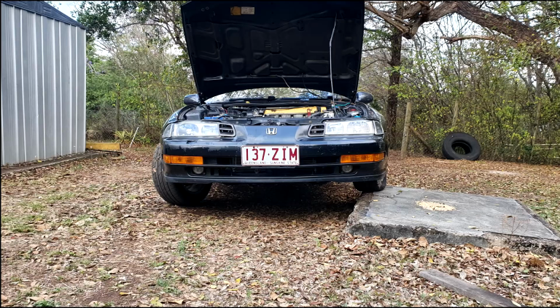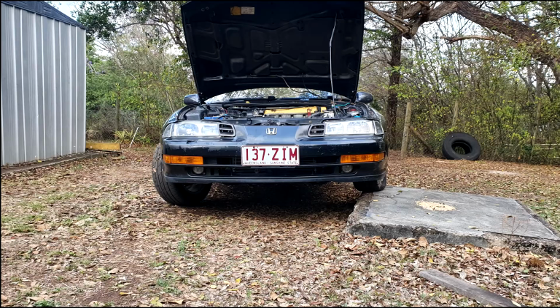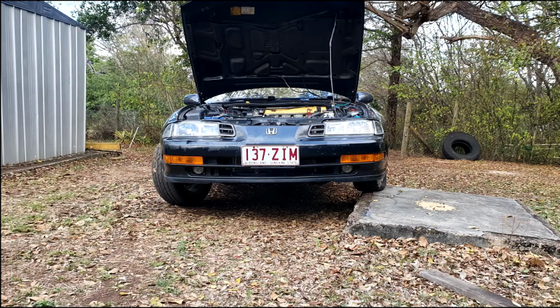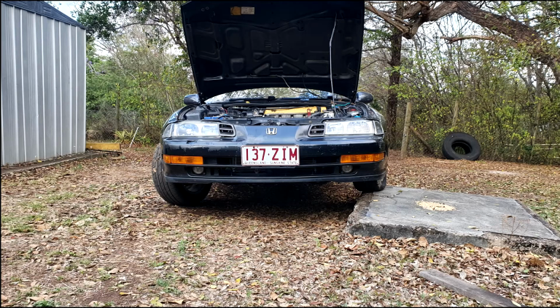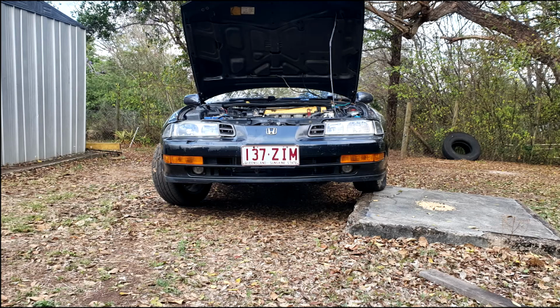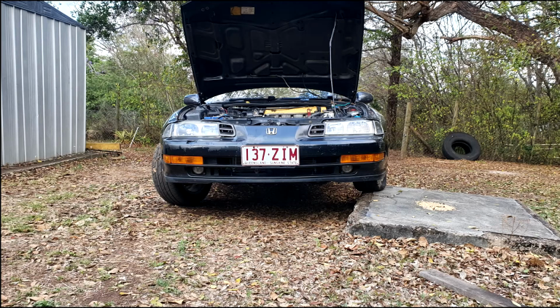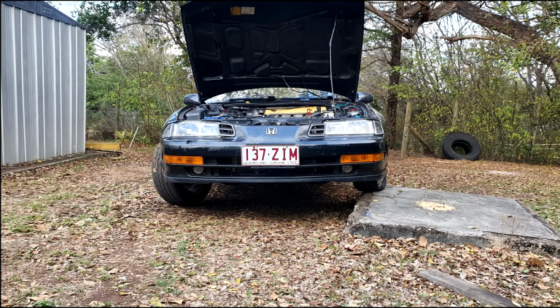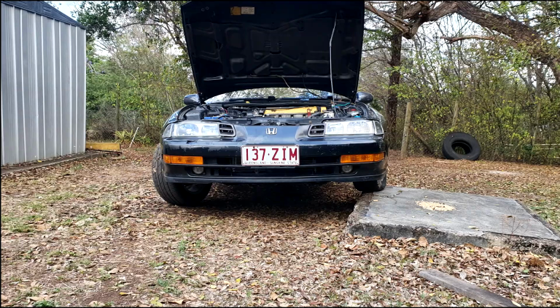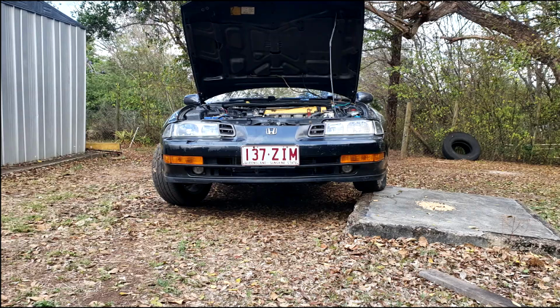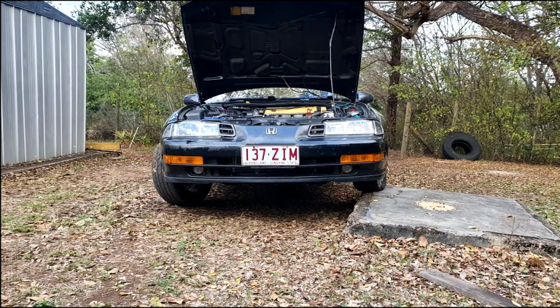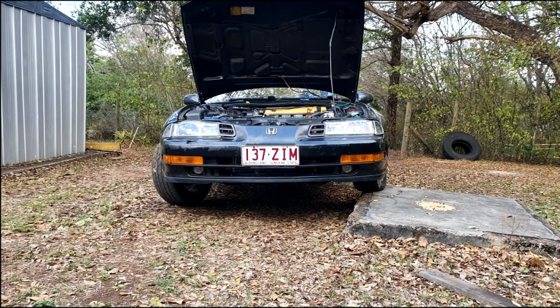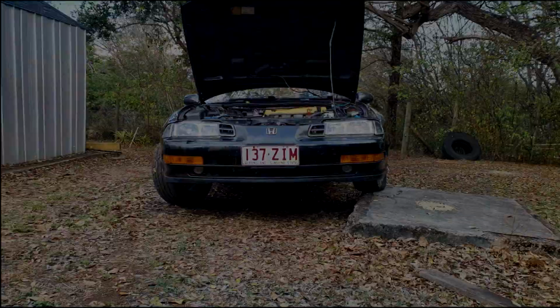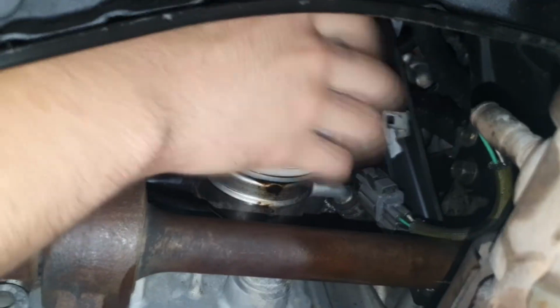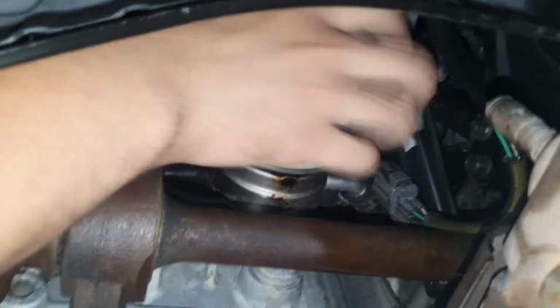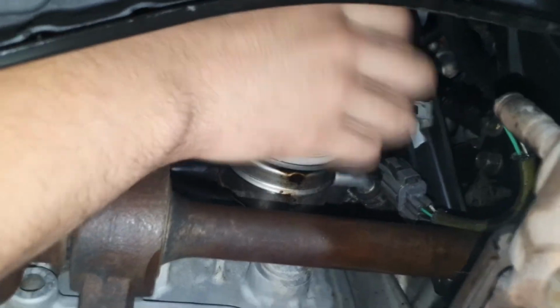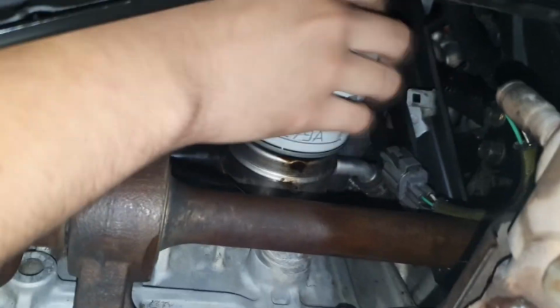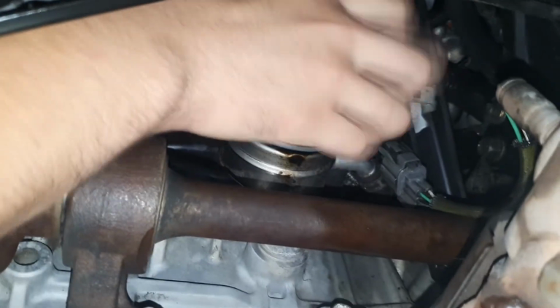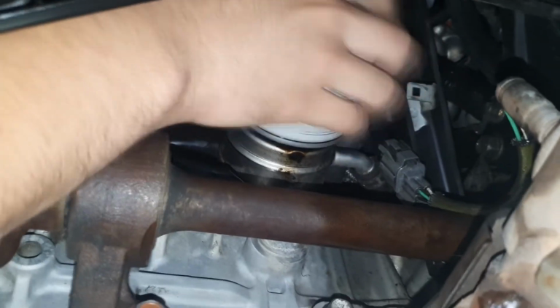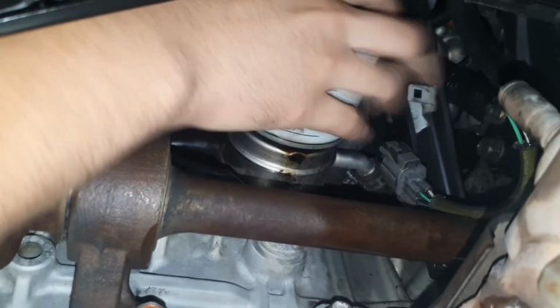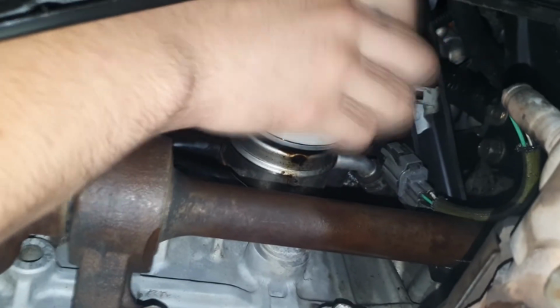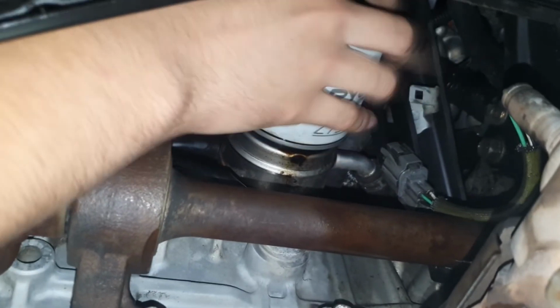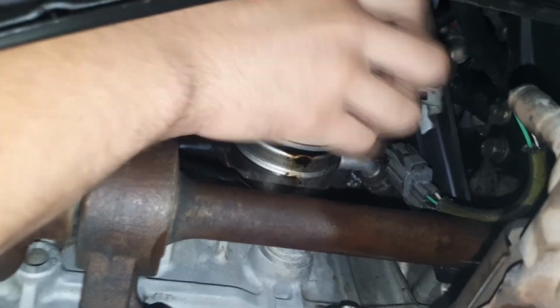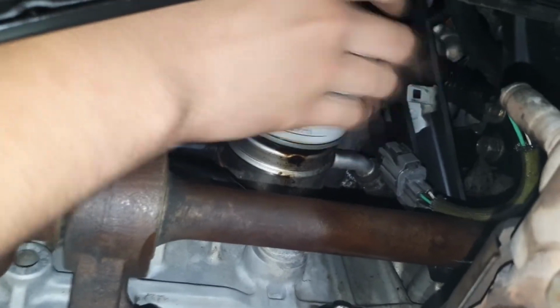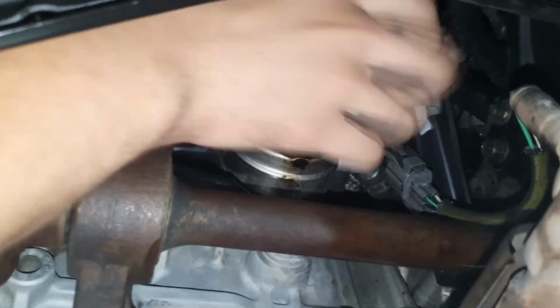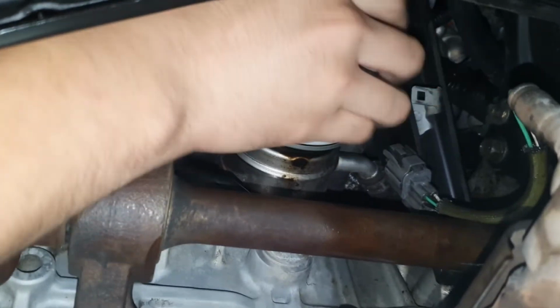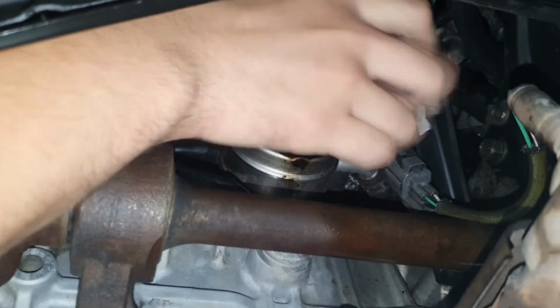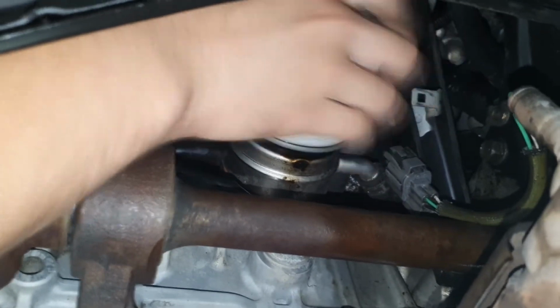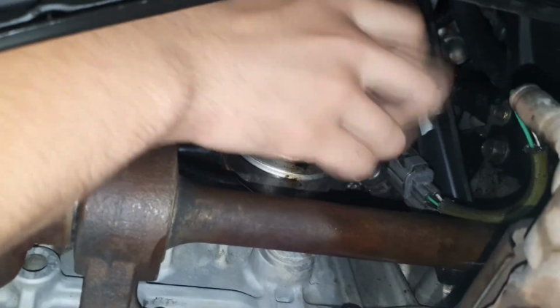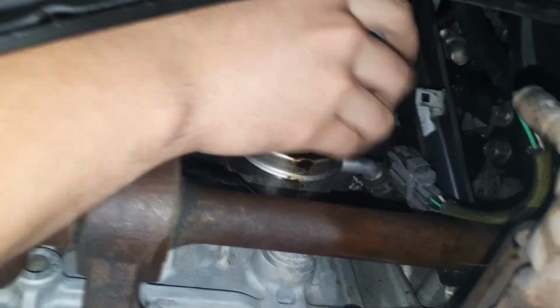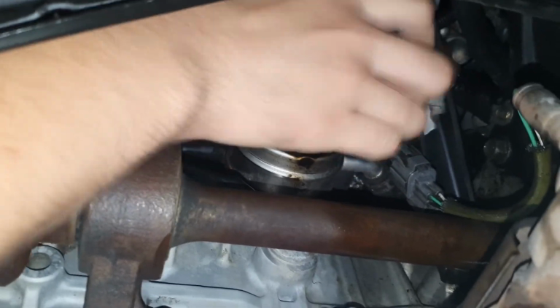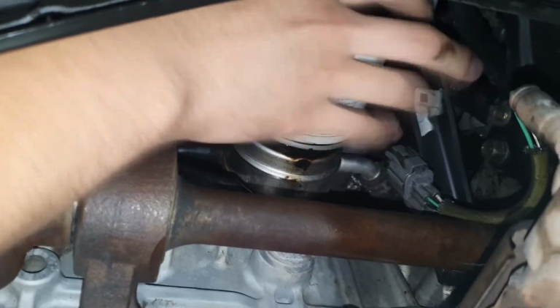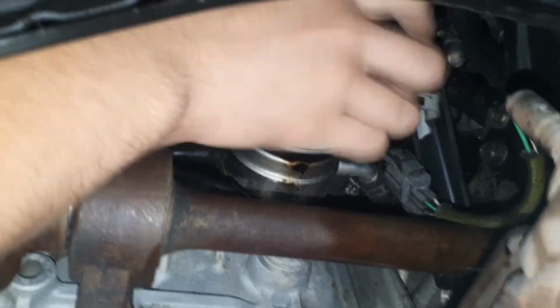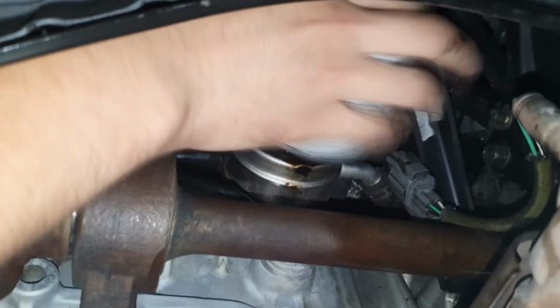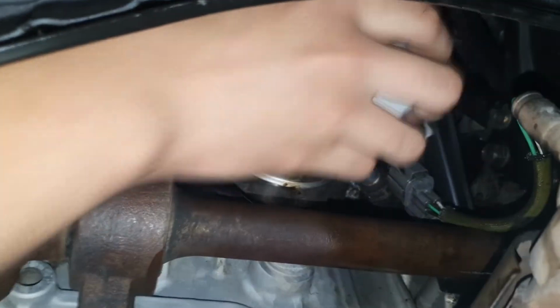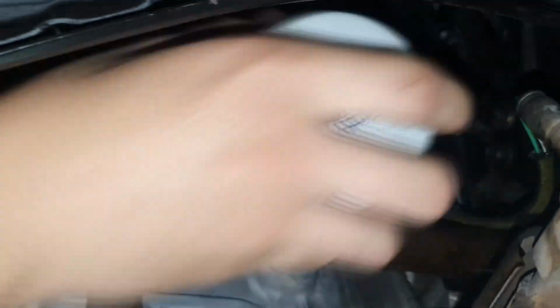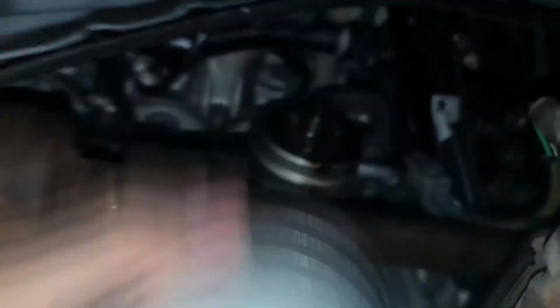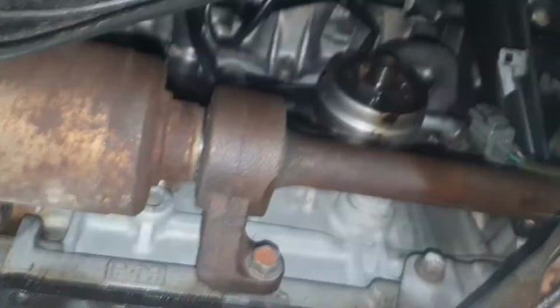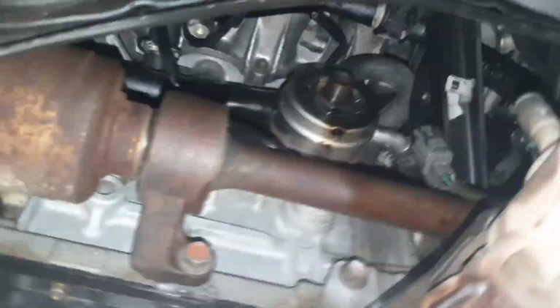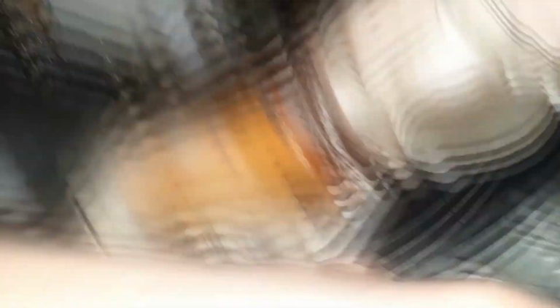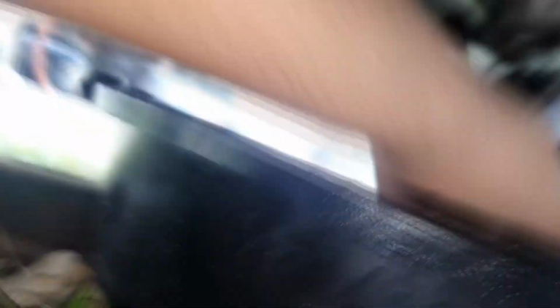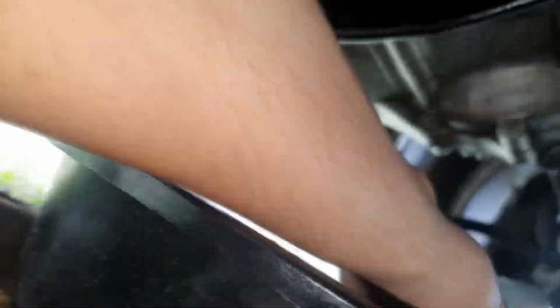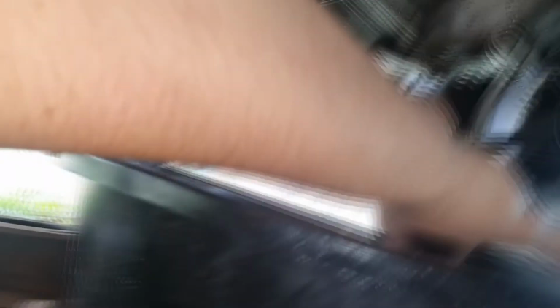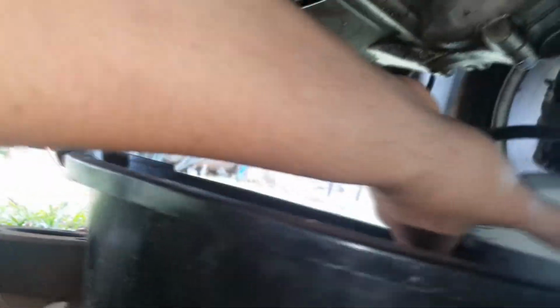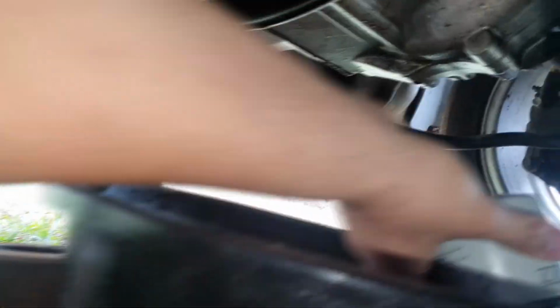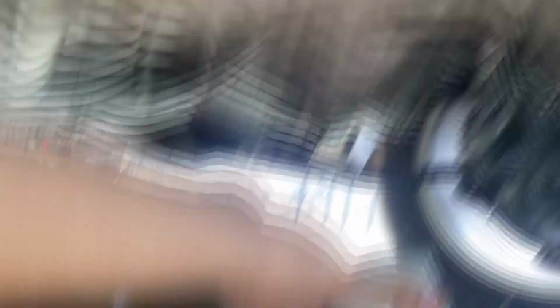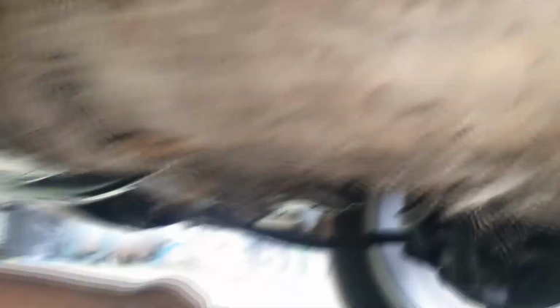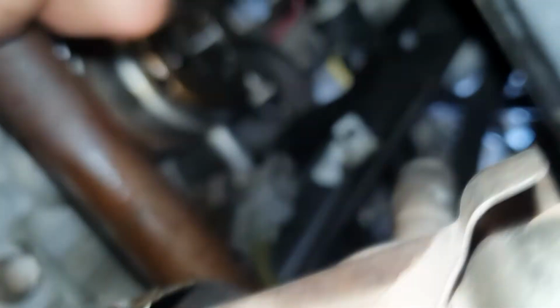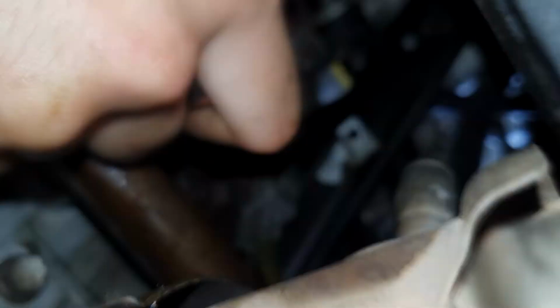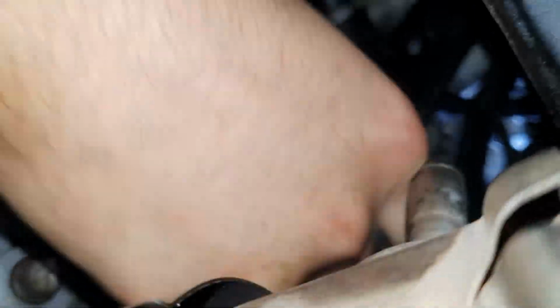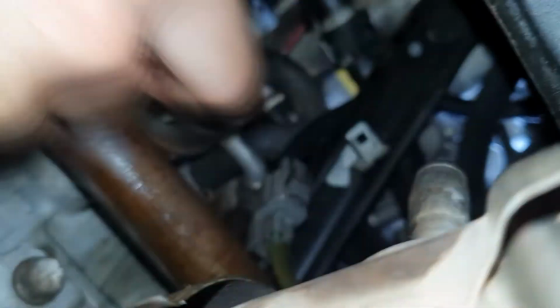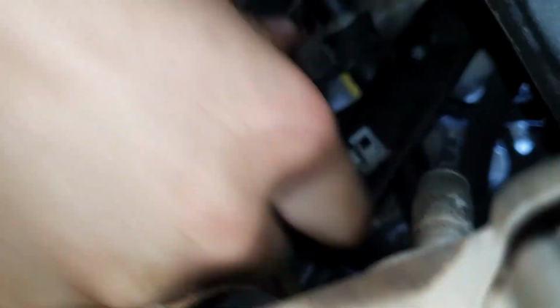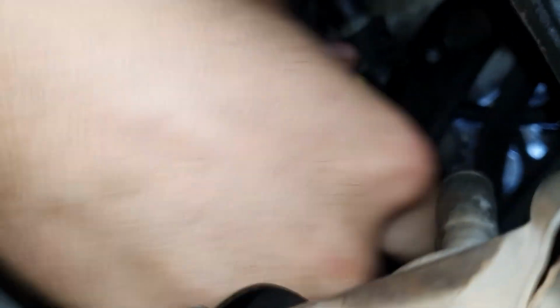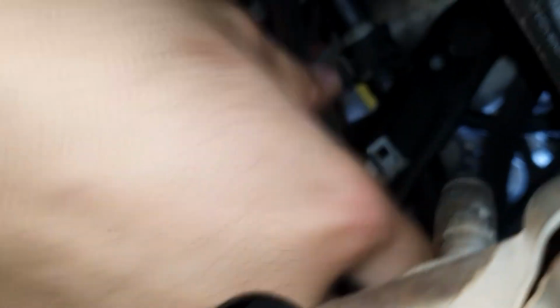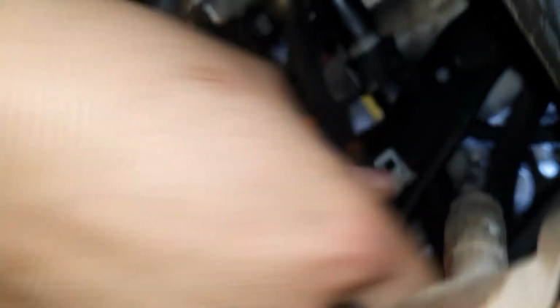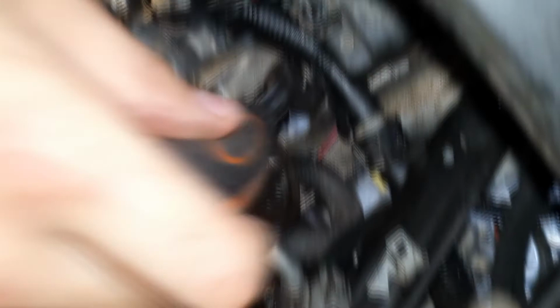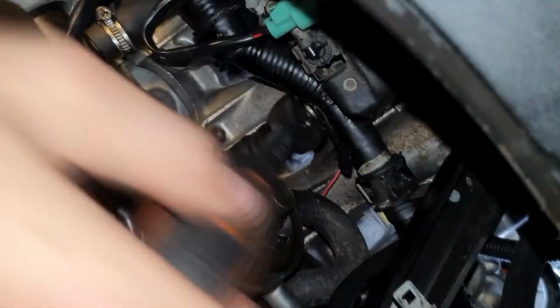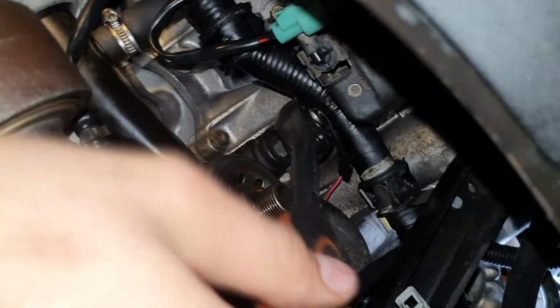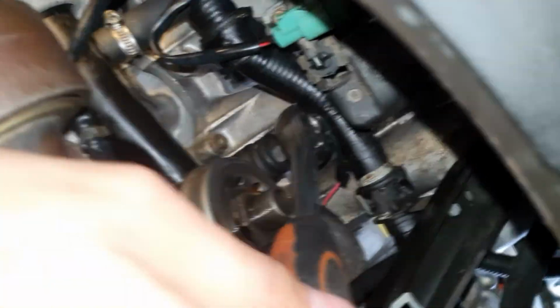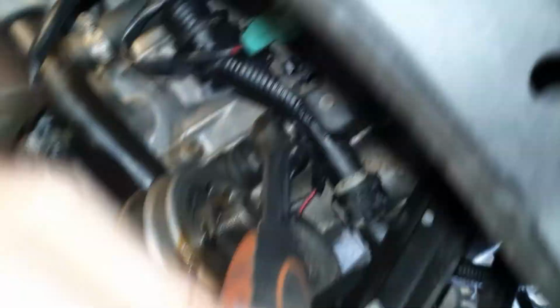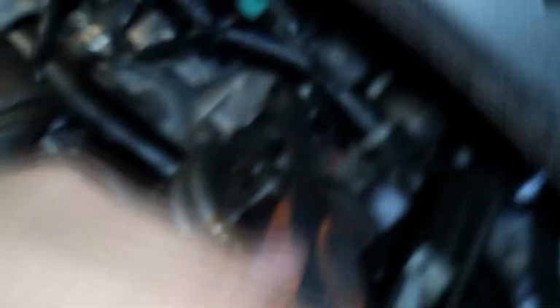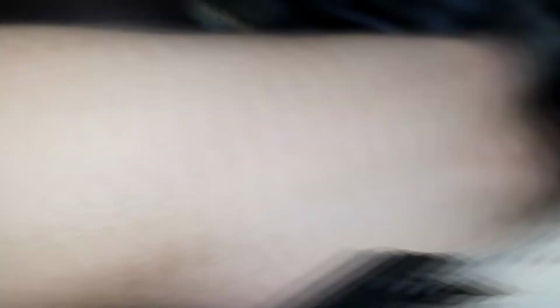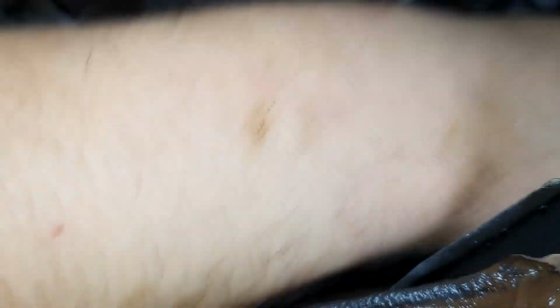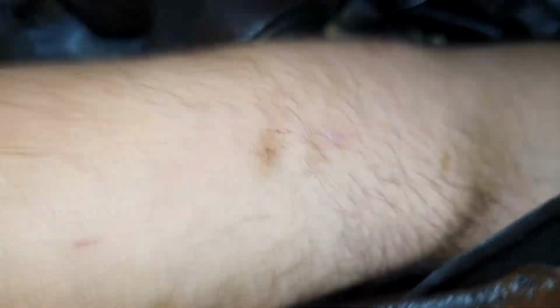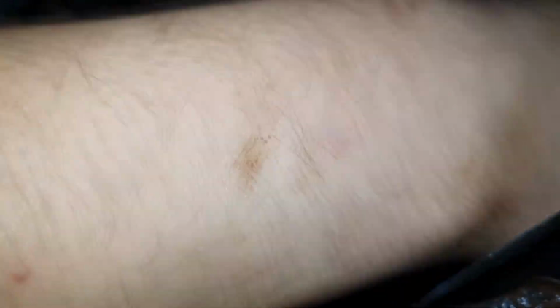First, jack up your car. Second, remove the oil filter. Then go ahead and remove your old knock sensor.